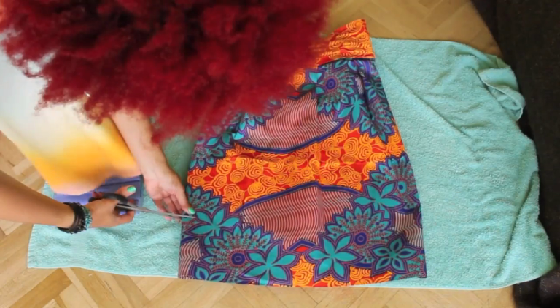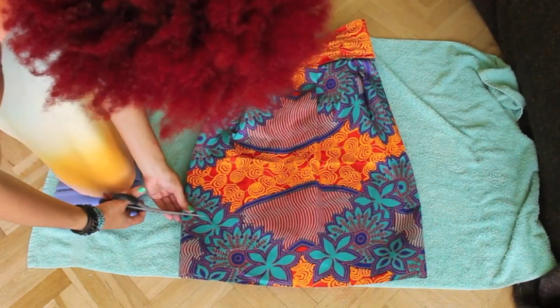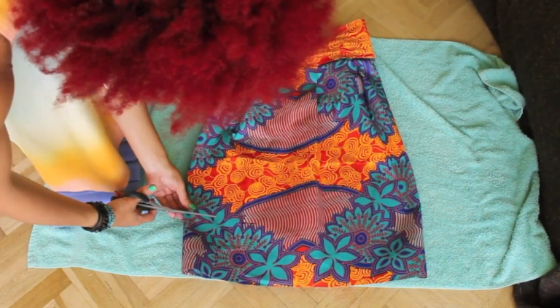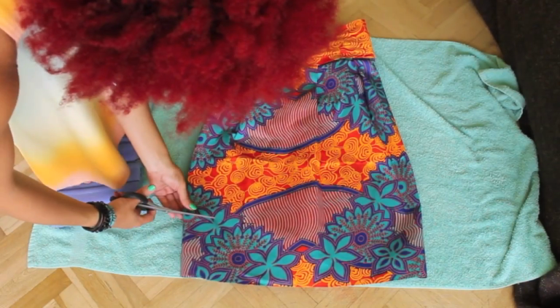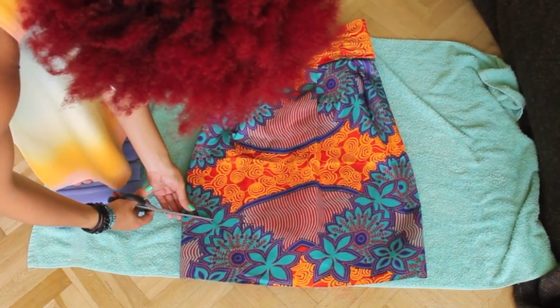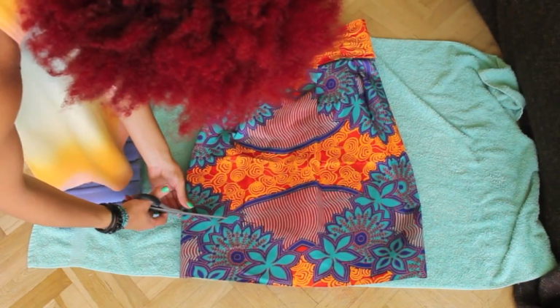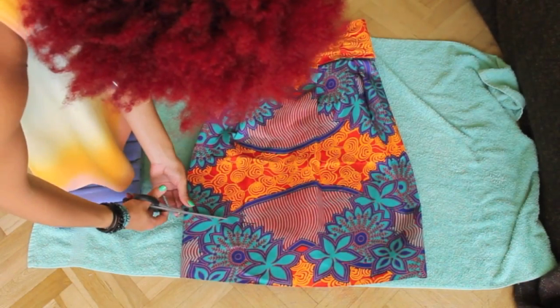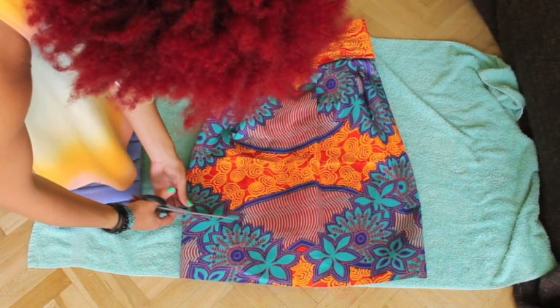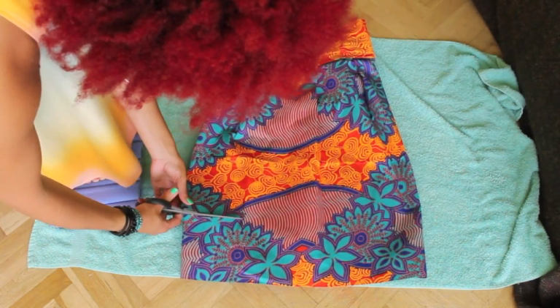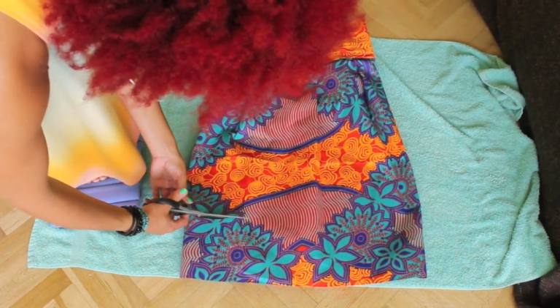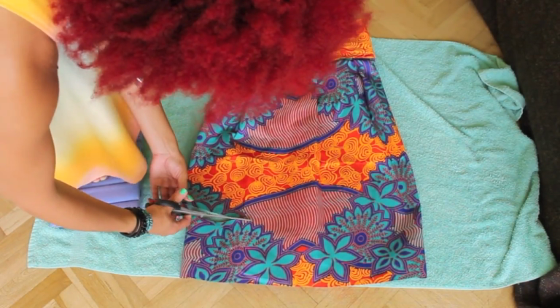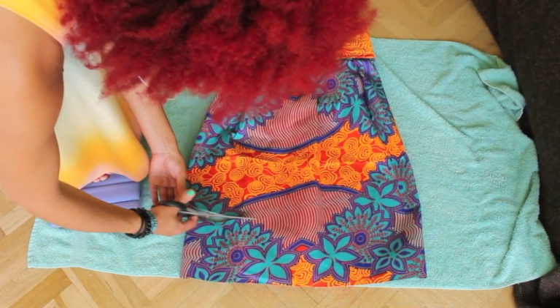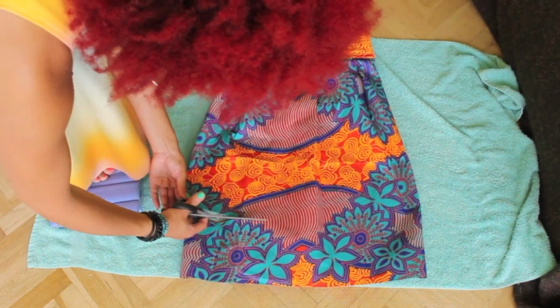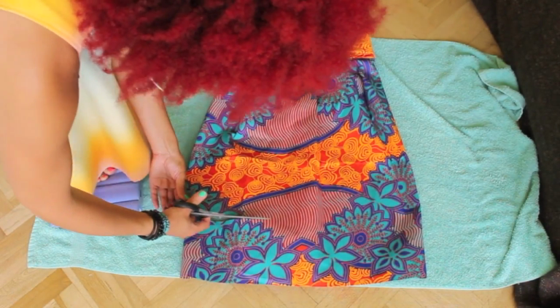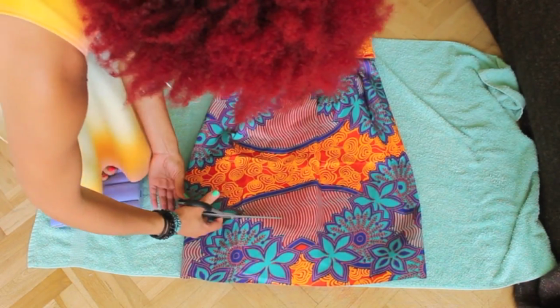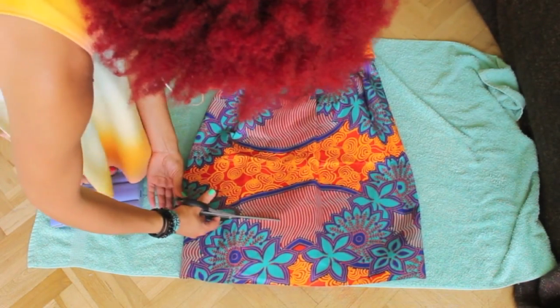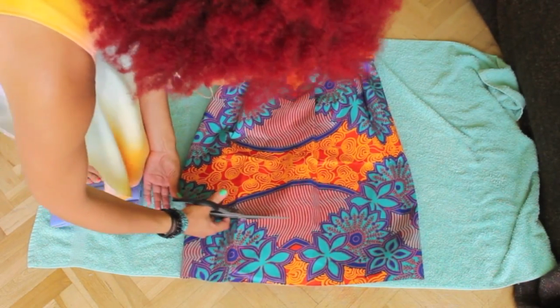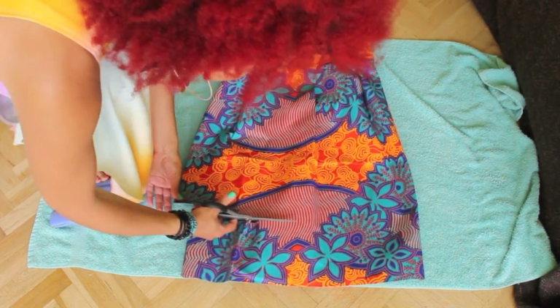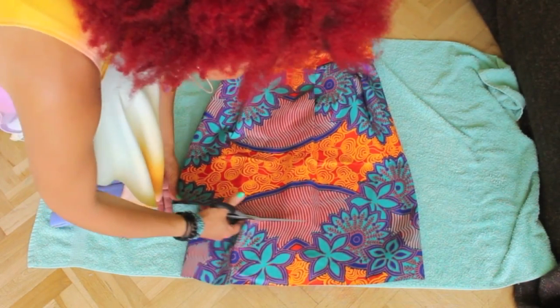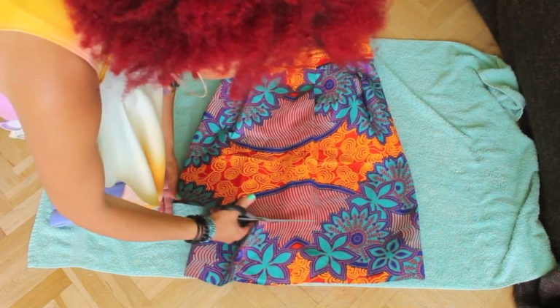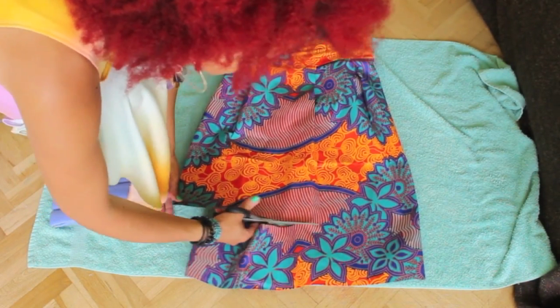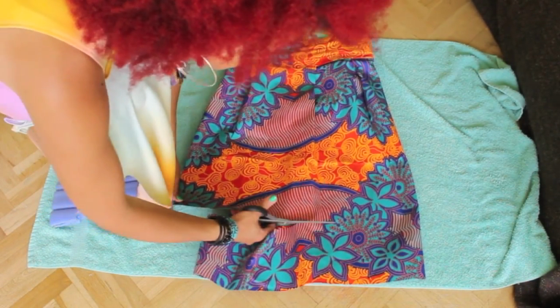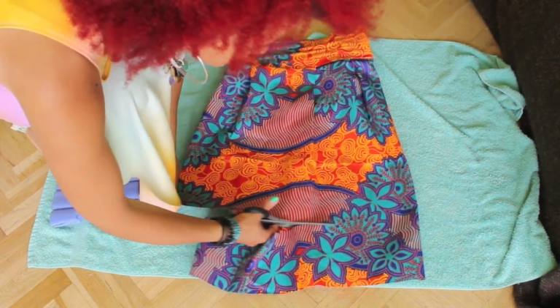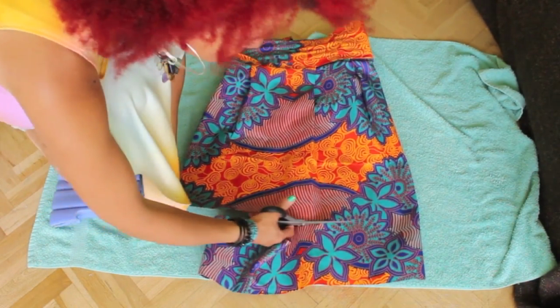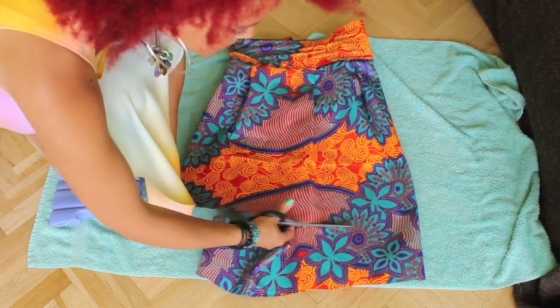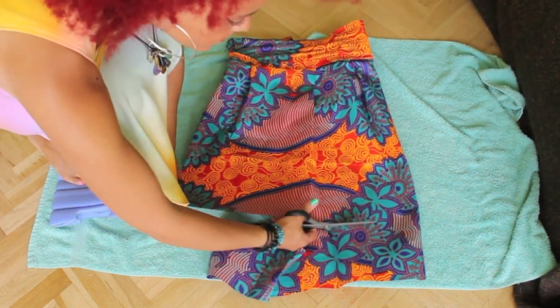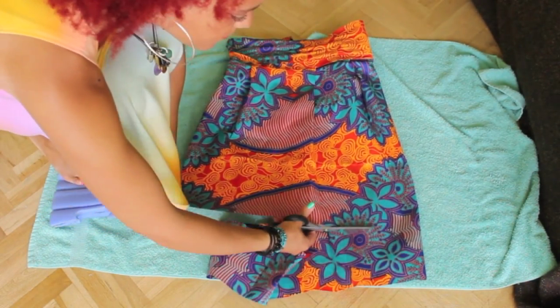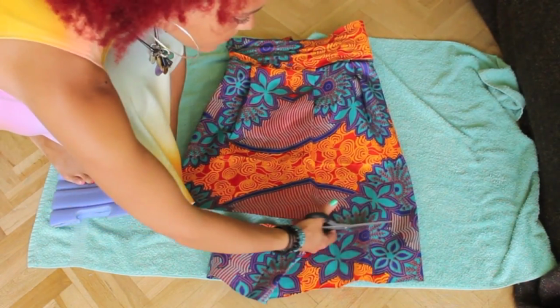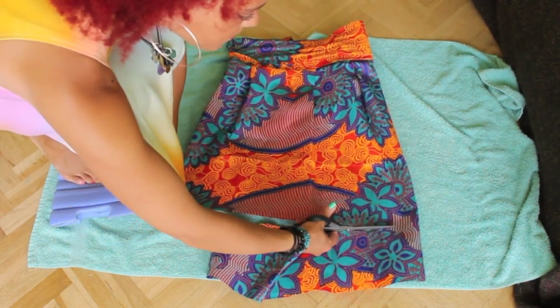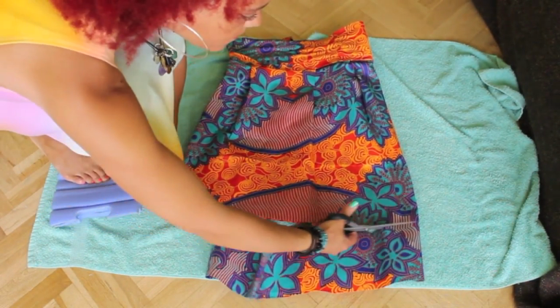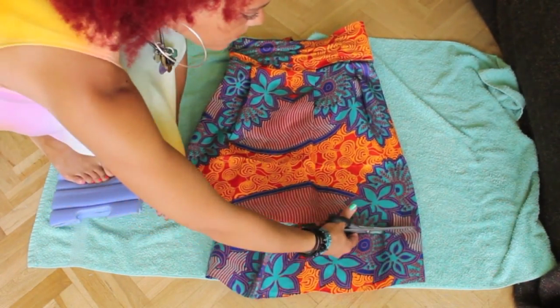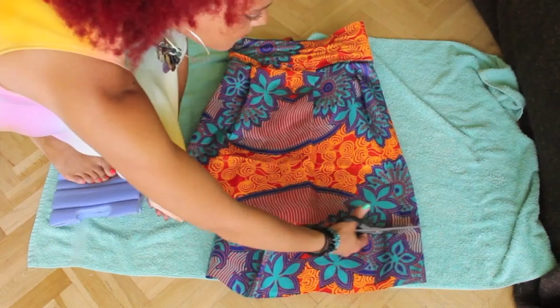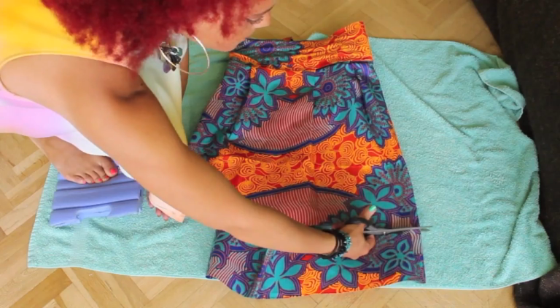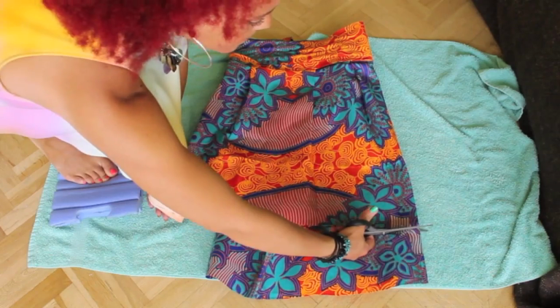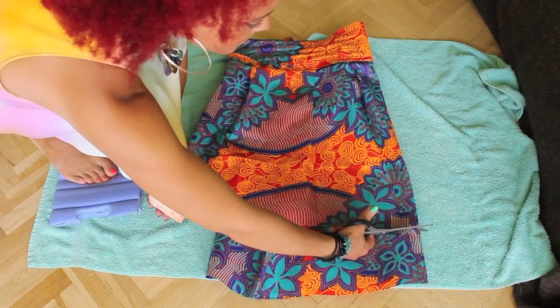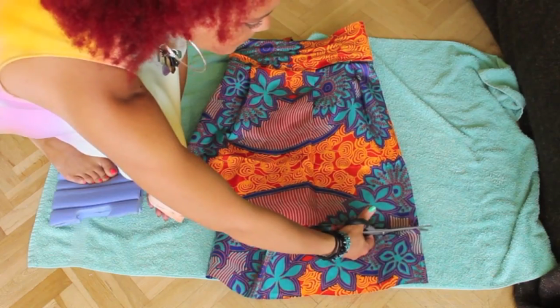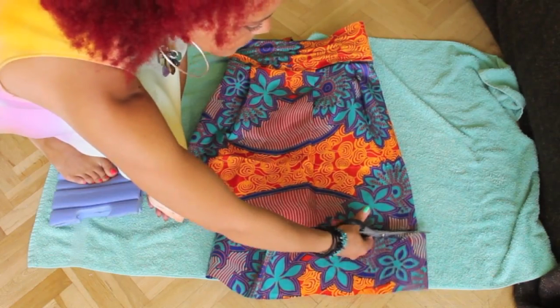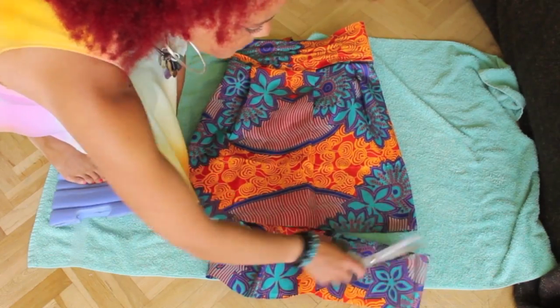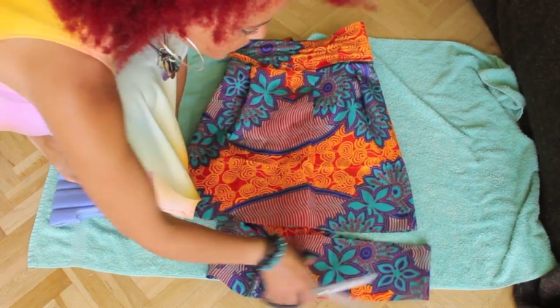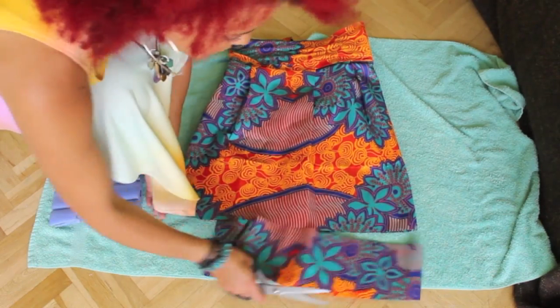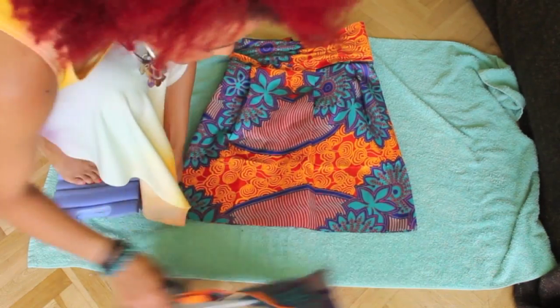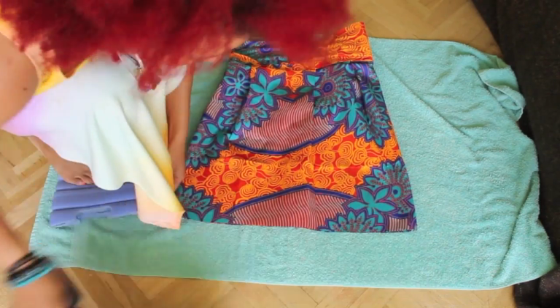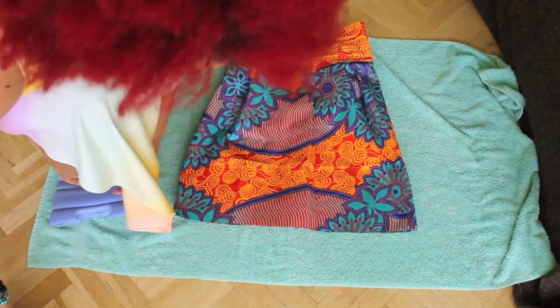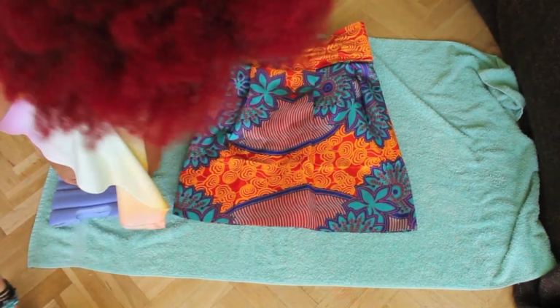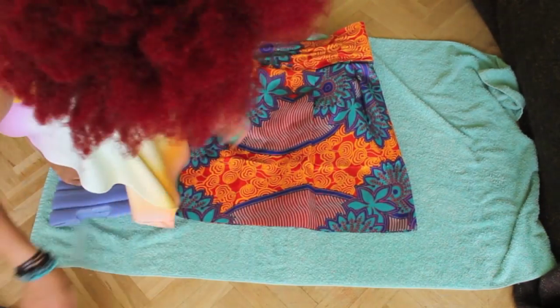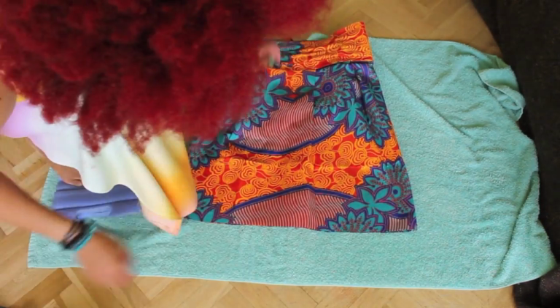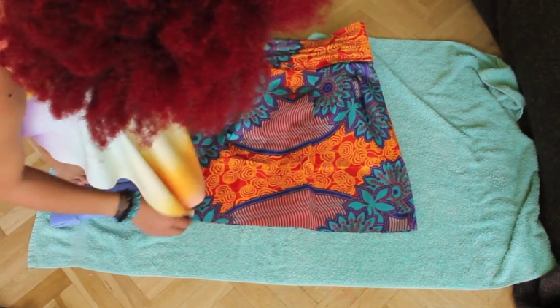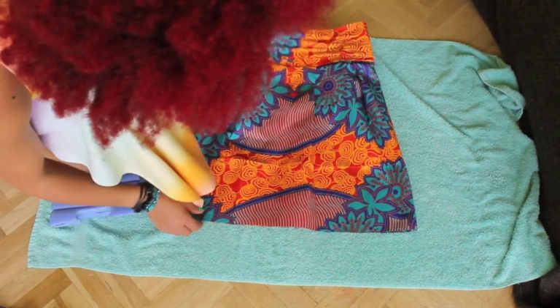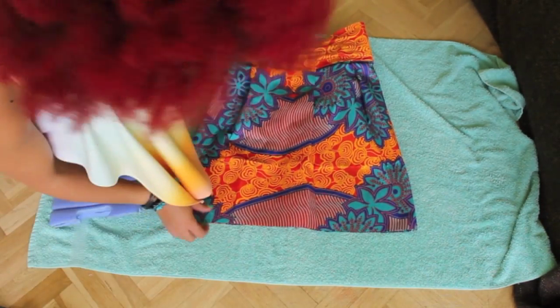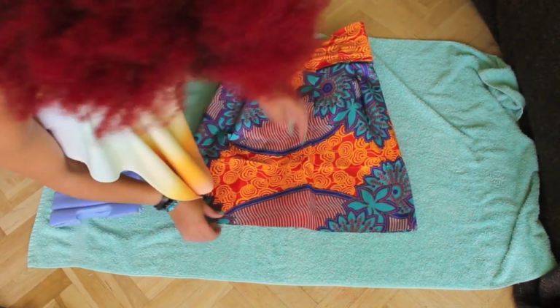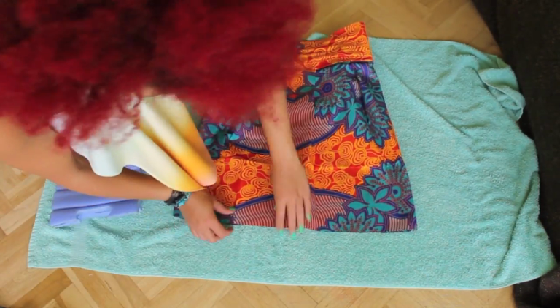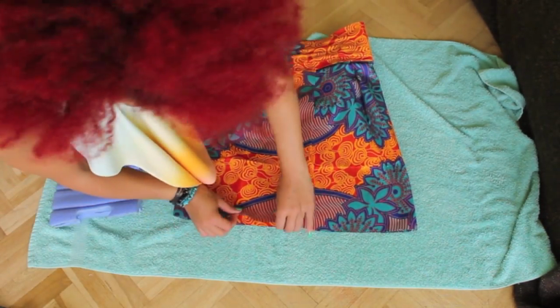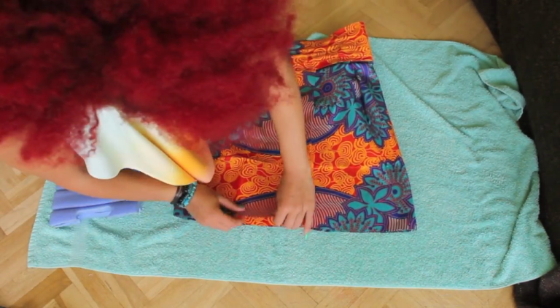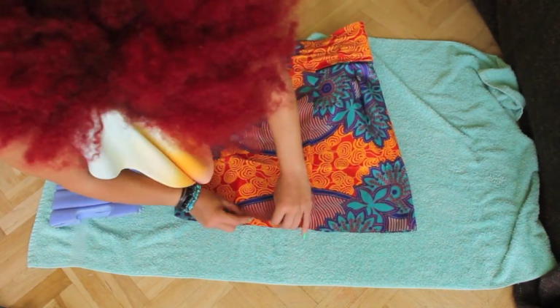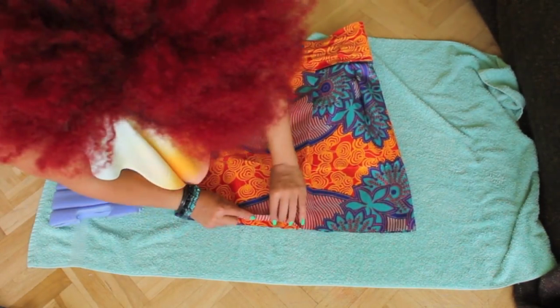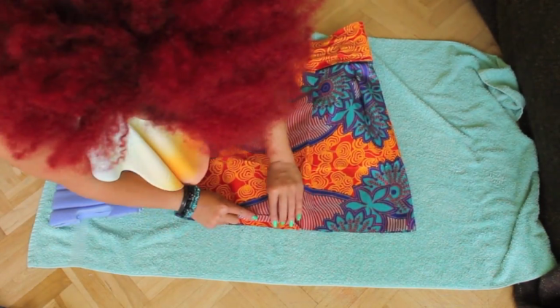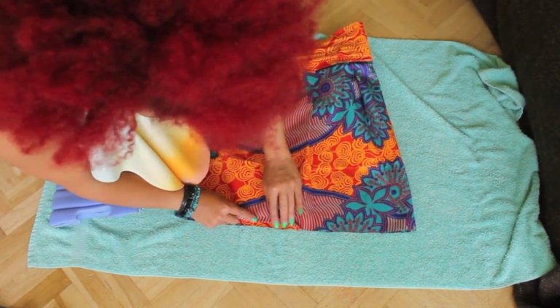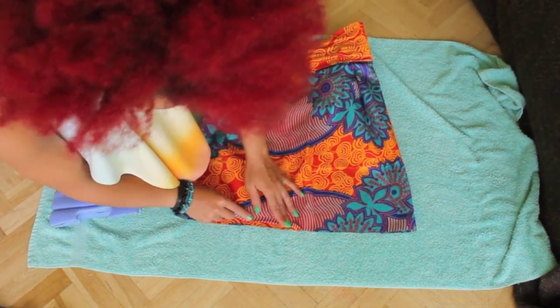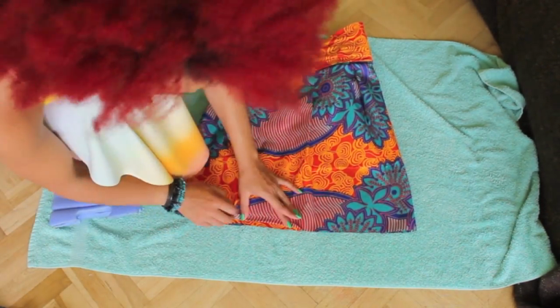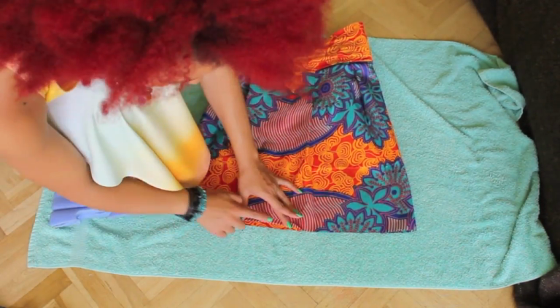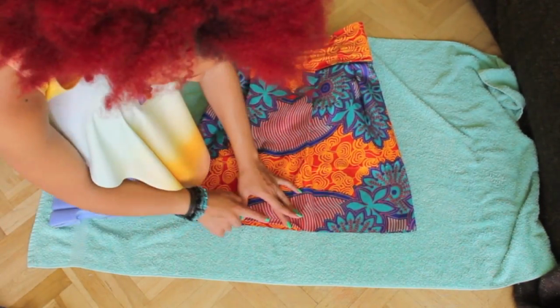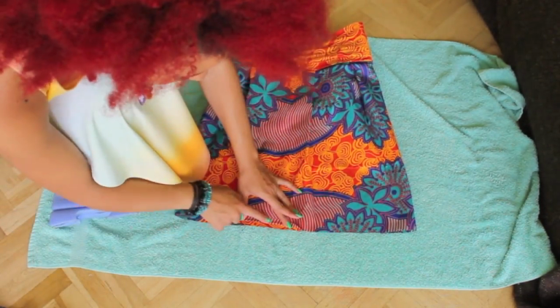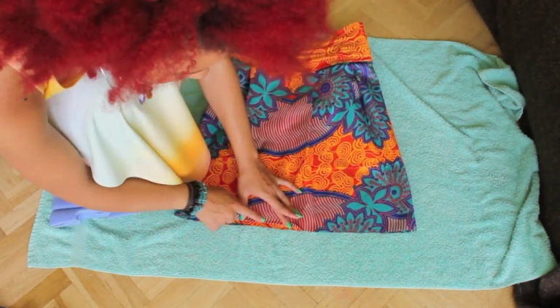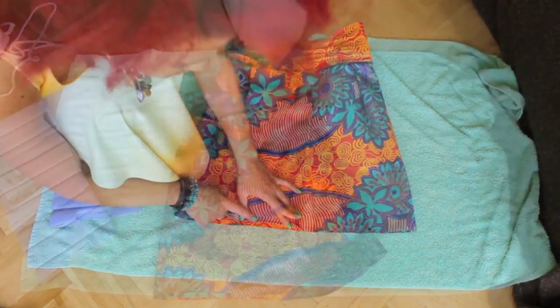I like my skirt short so I cut a little piece, but if you like it longer you can just leave it like that. Then I hem the bottom.